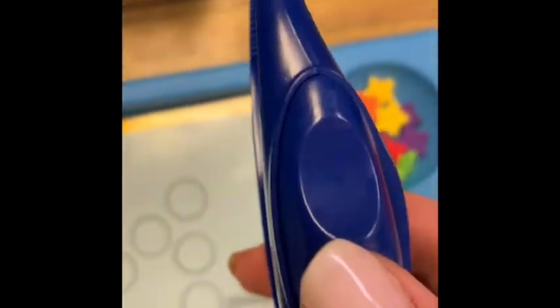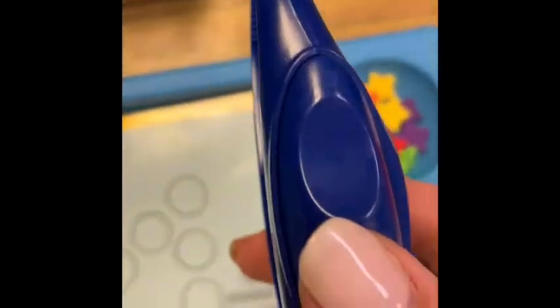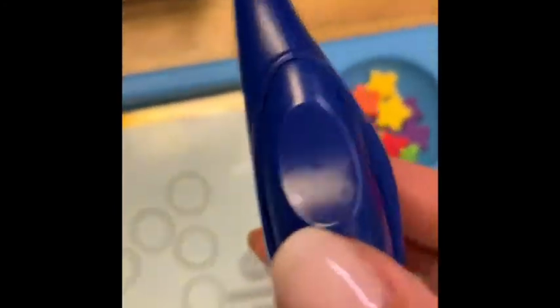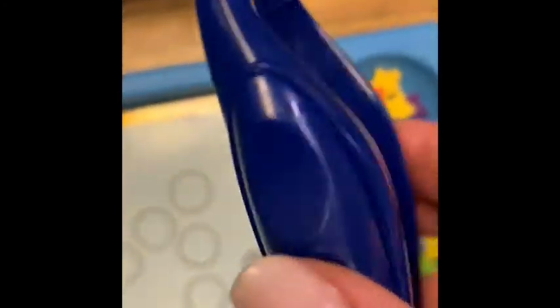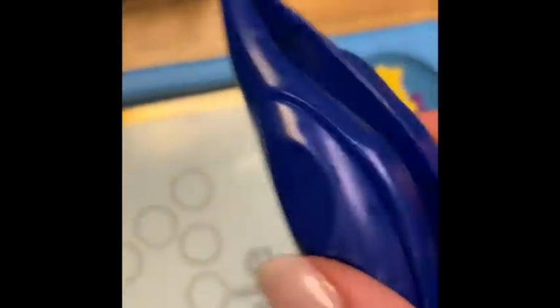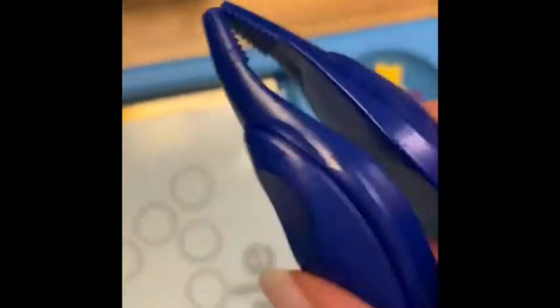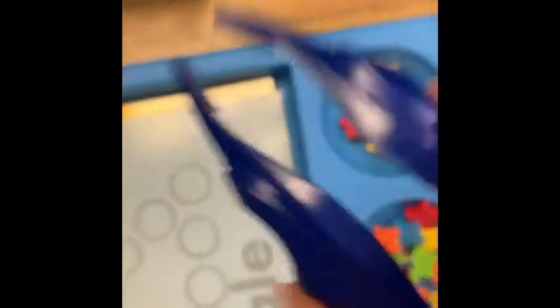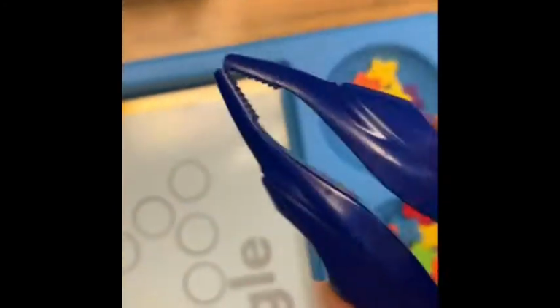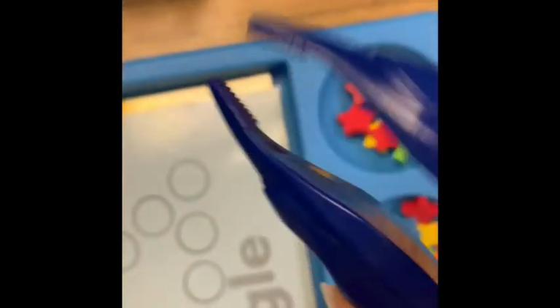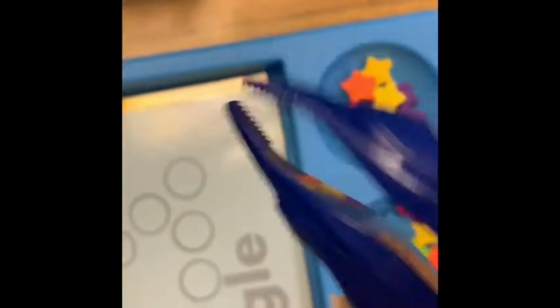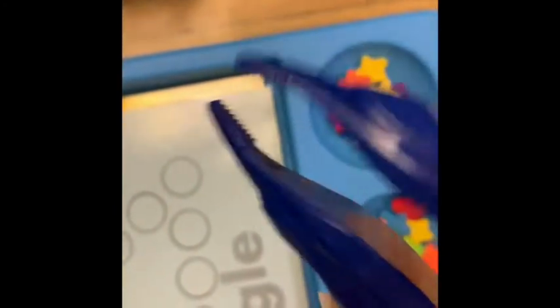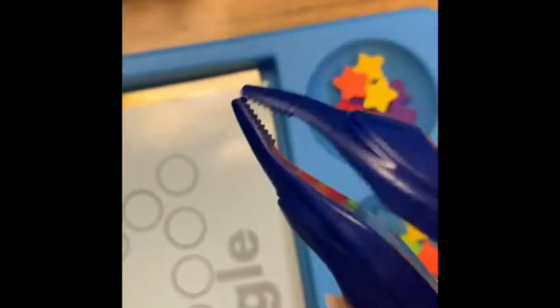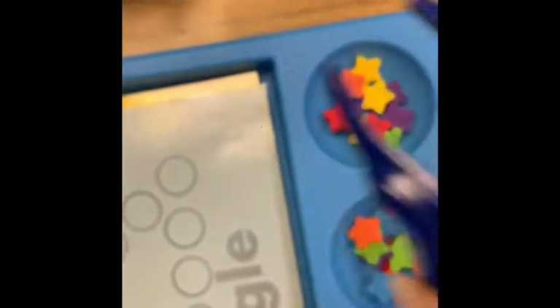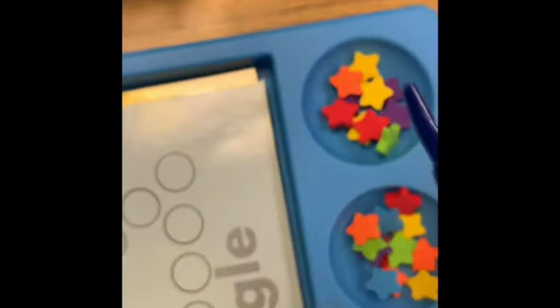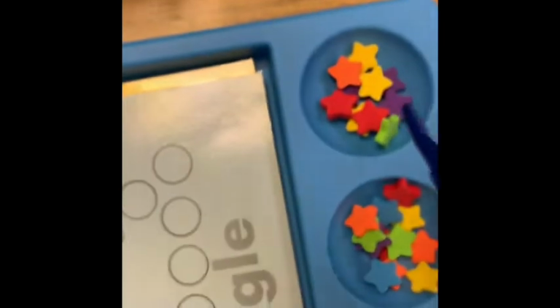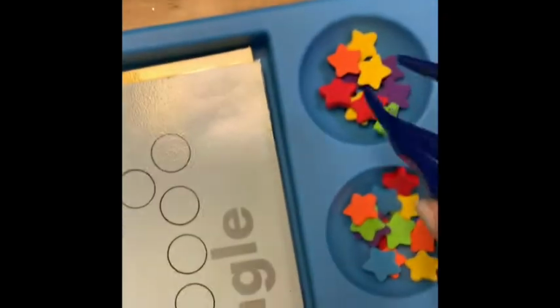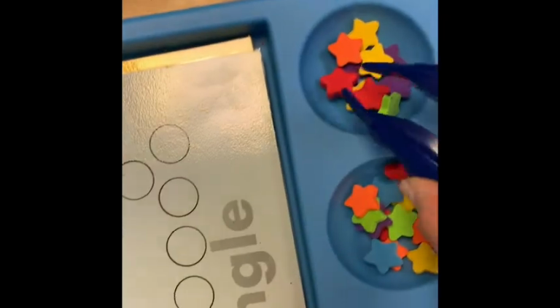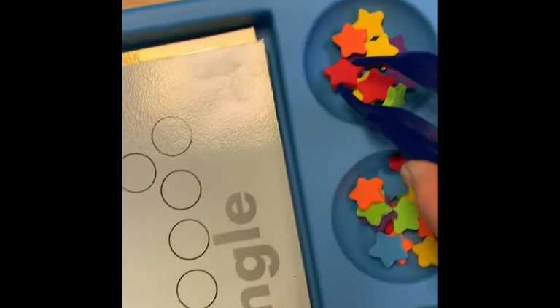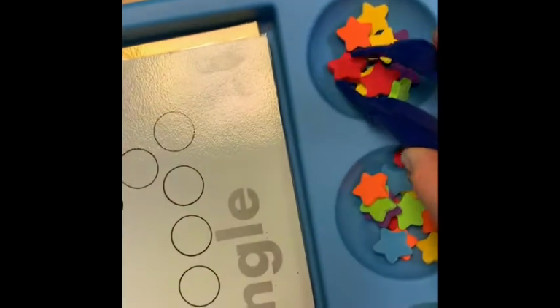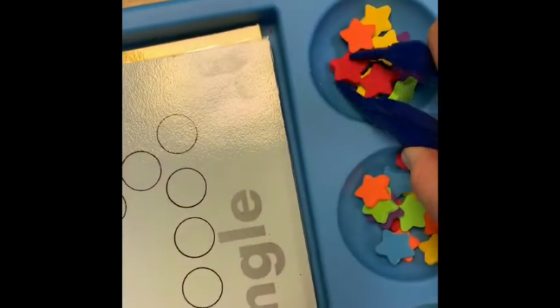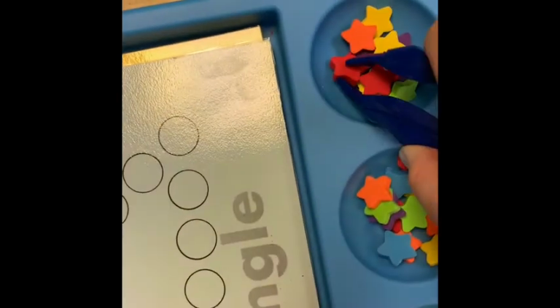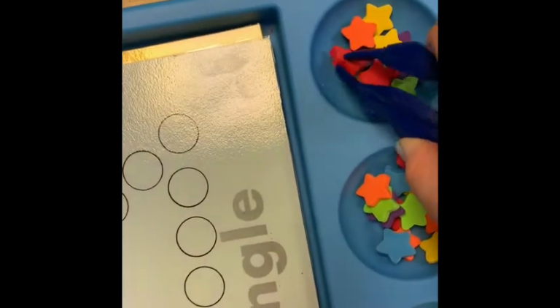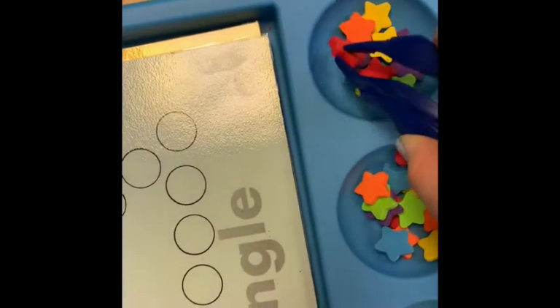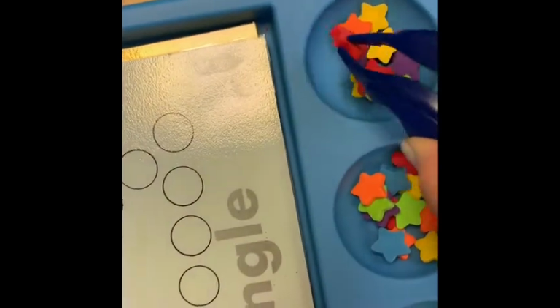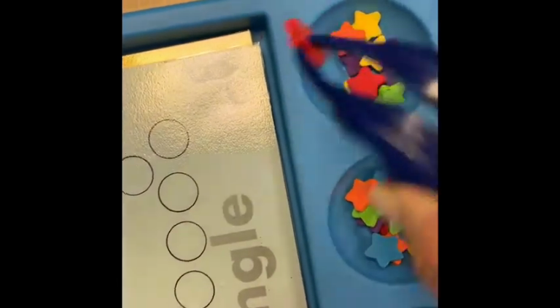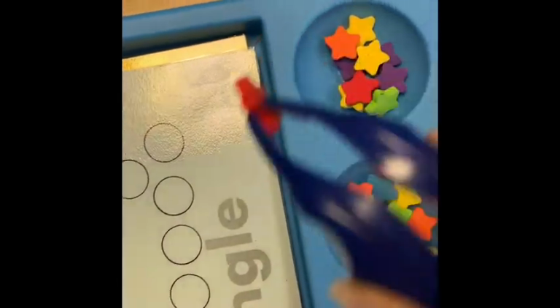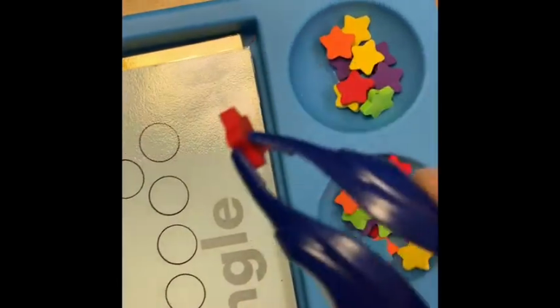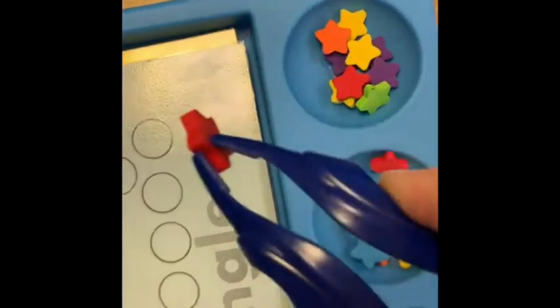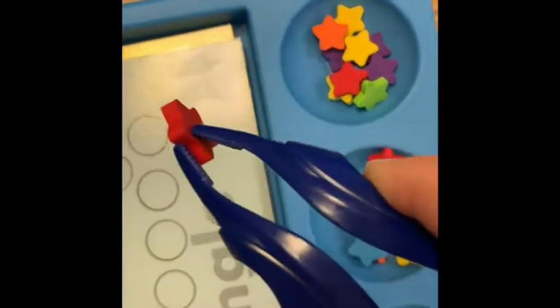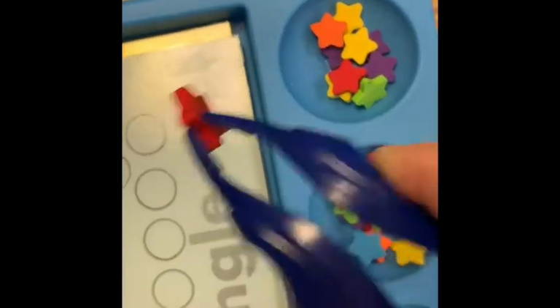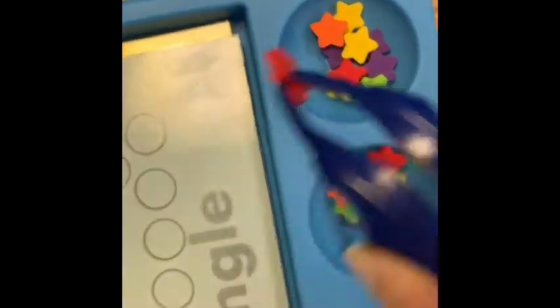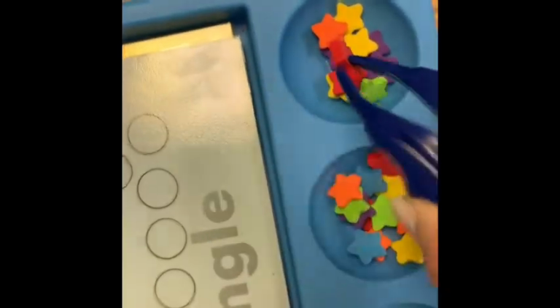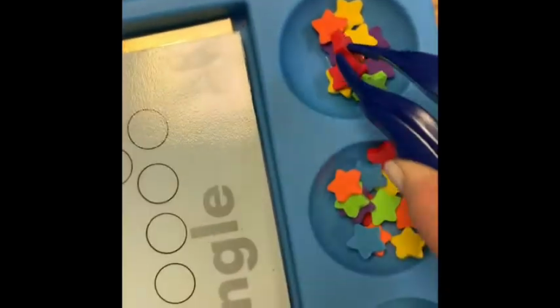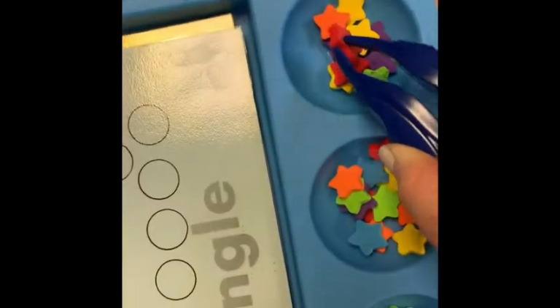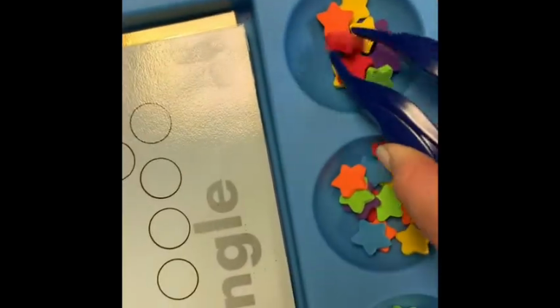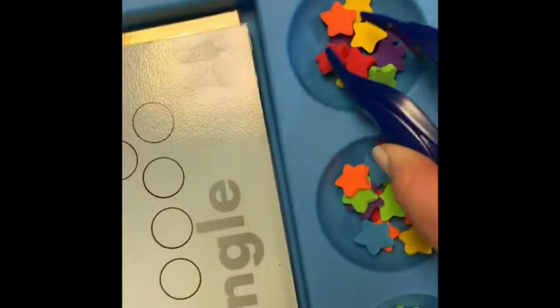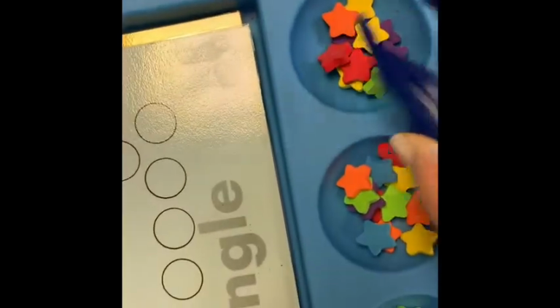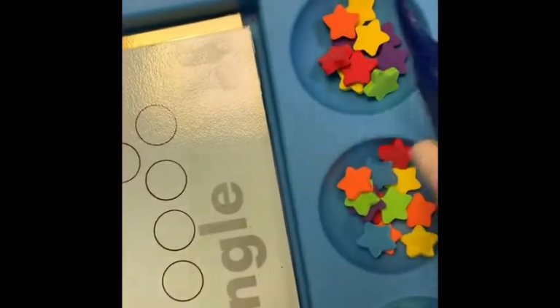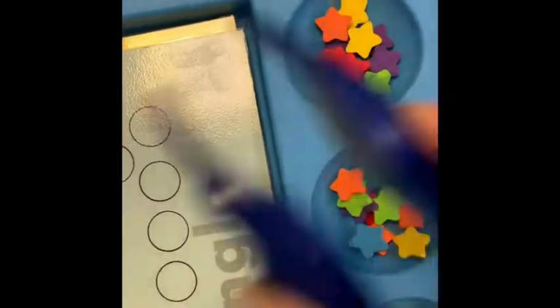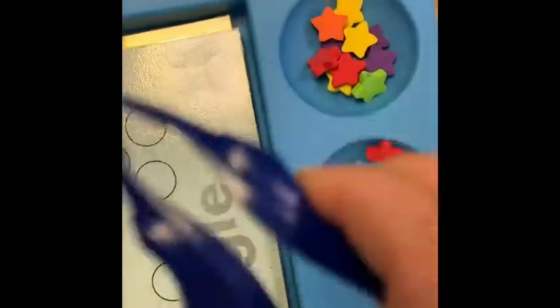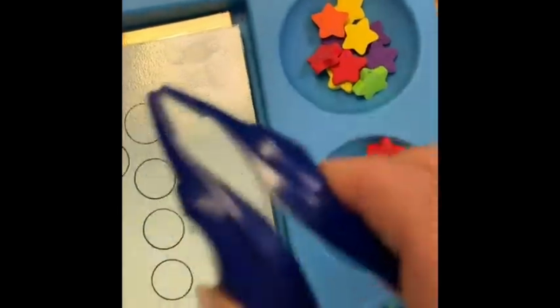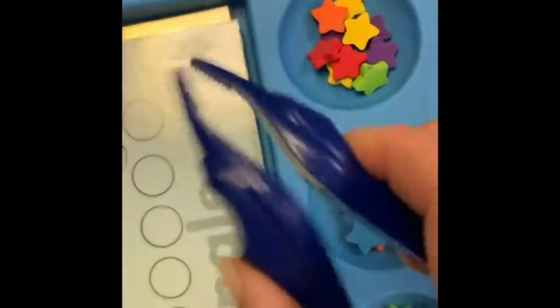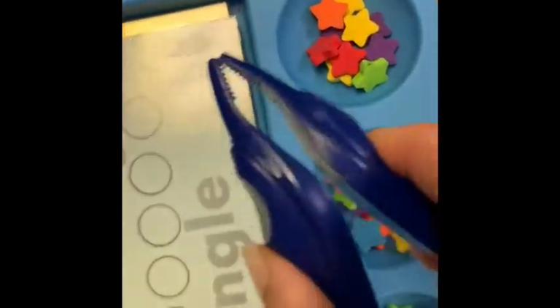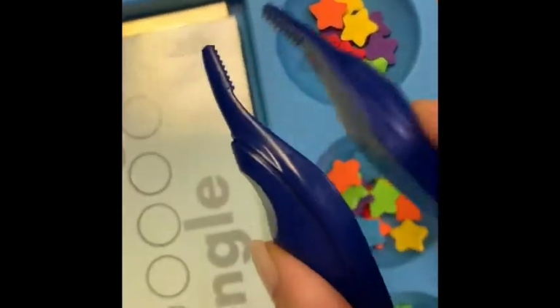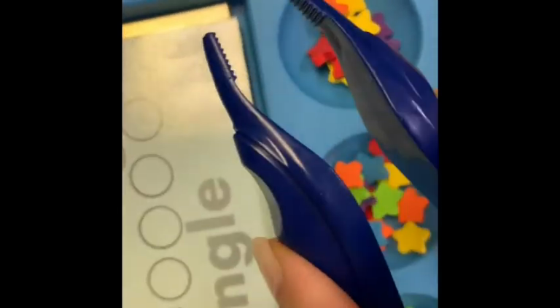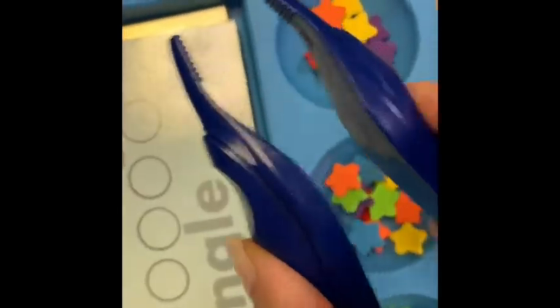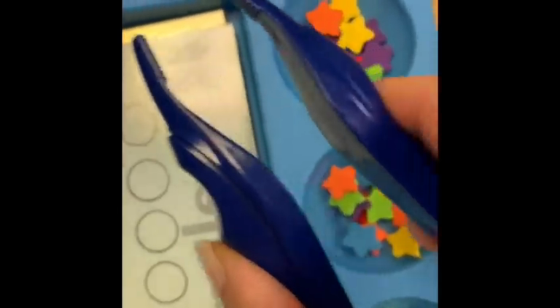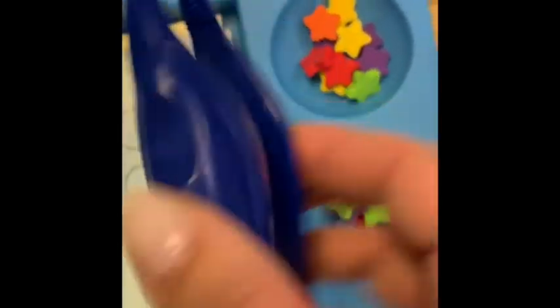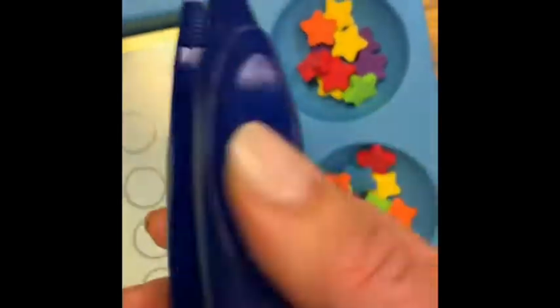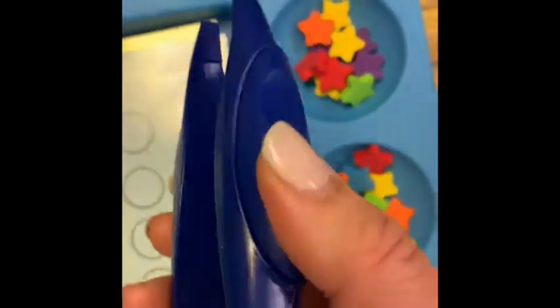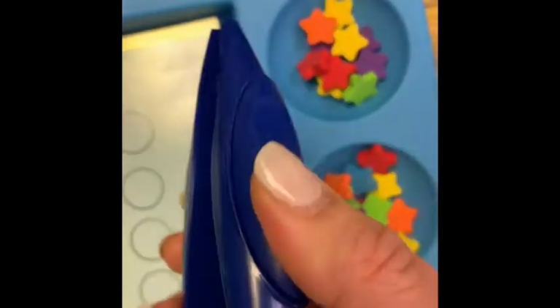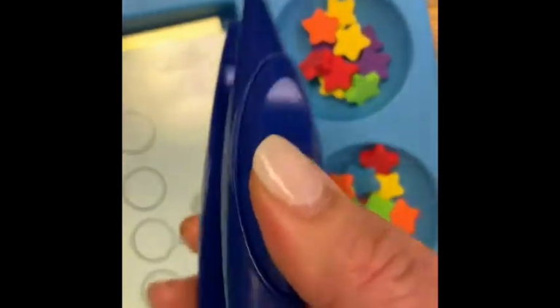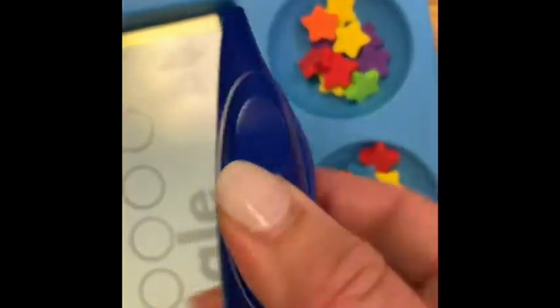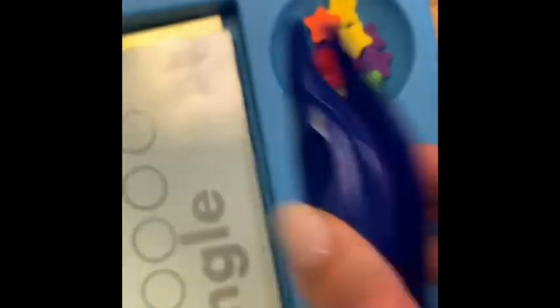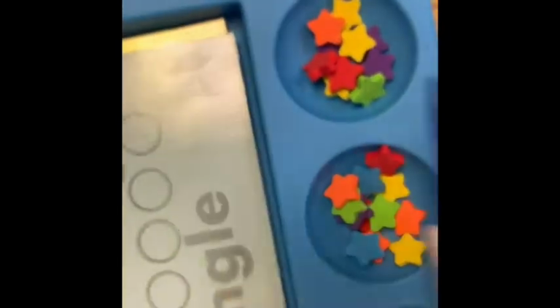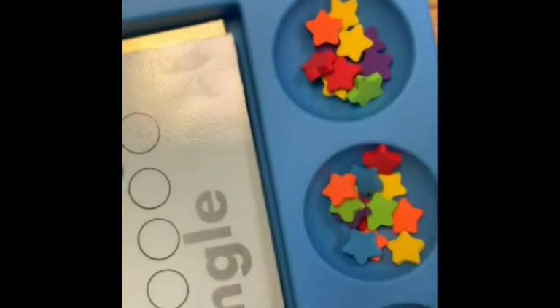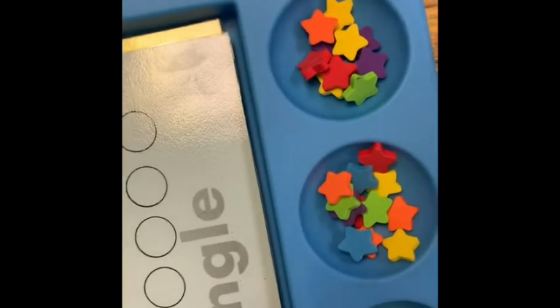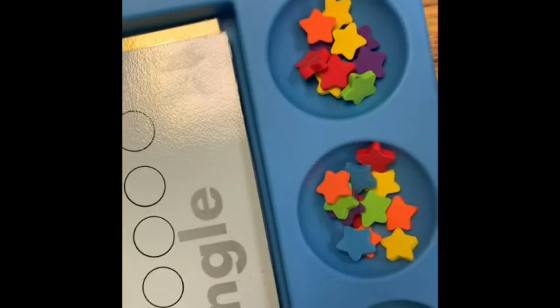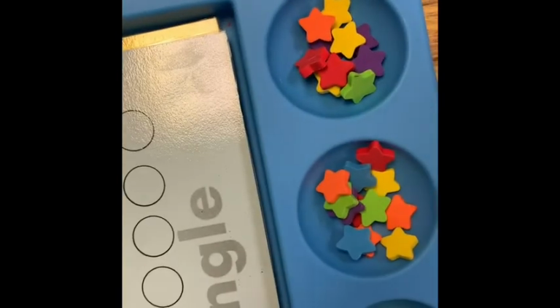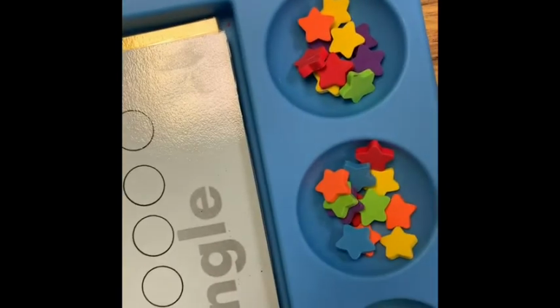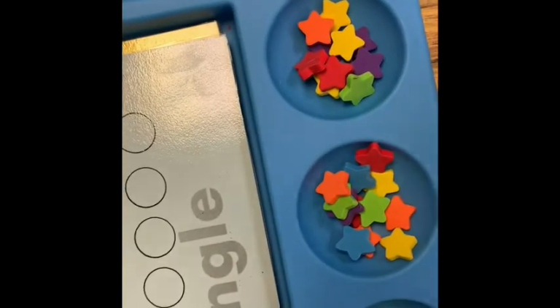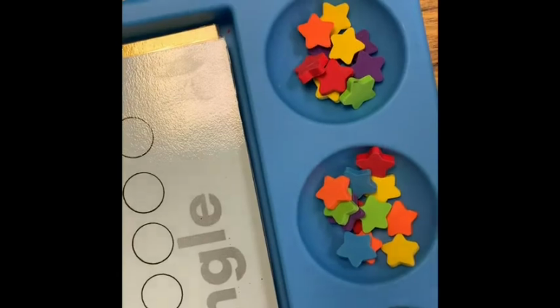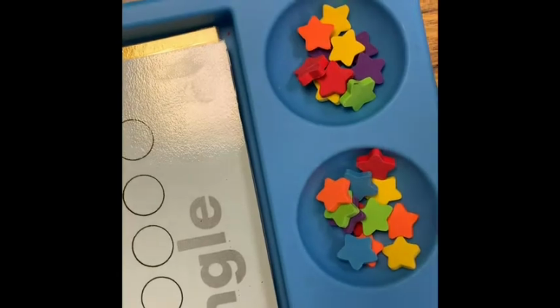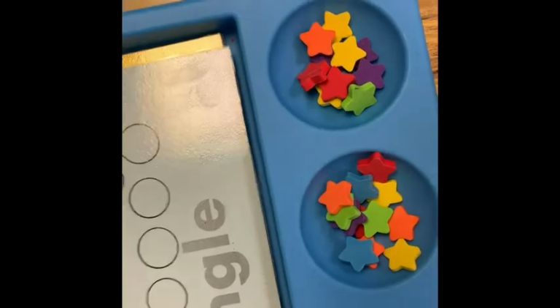Also, instead of using their fingers, another fine motor activity would be to use tweezers to pick up and transfer erasers. Fingers, tweezers, or tongs are all great options.